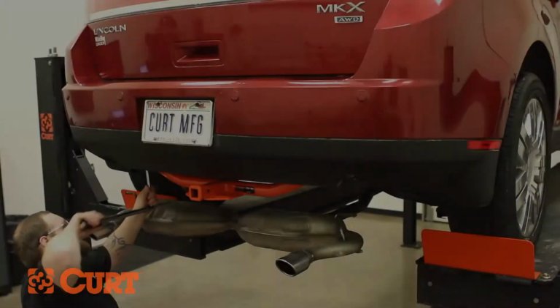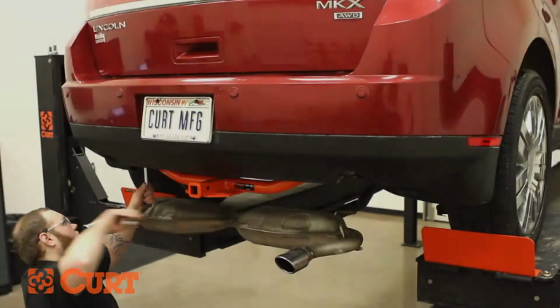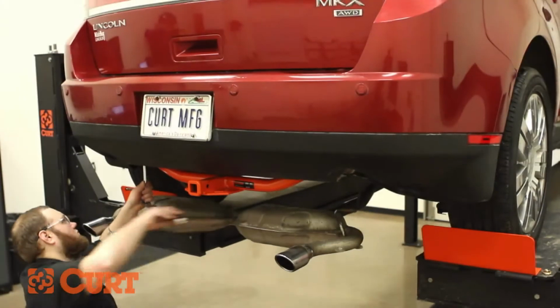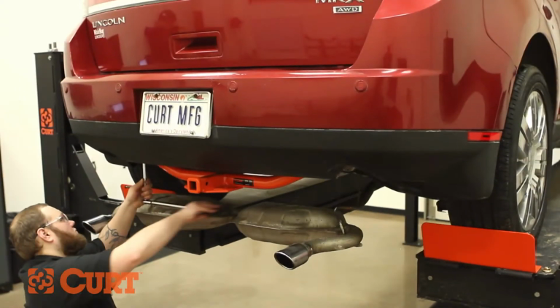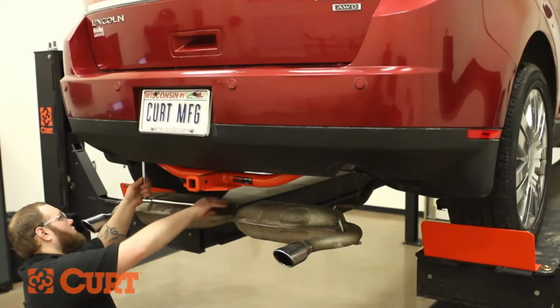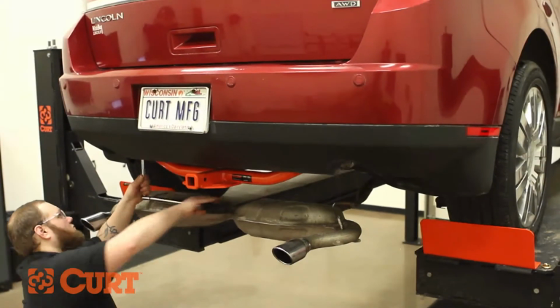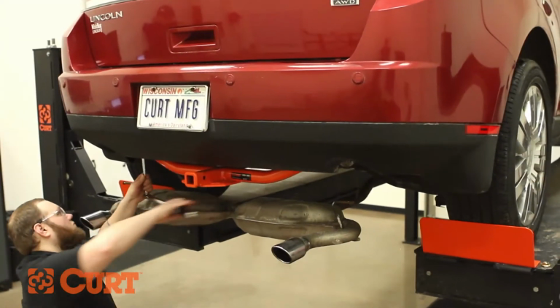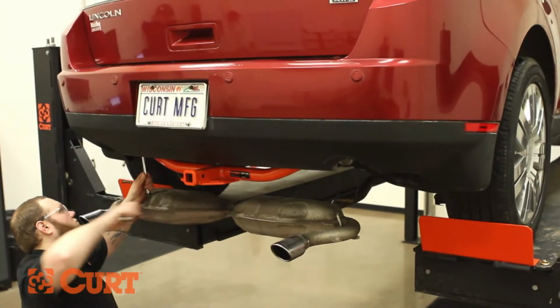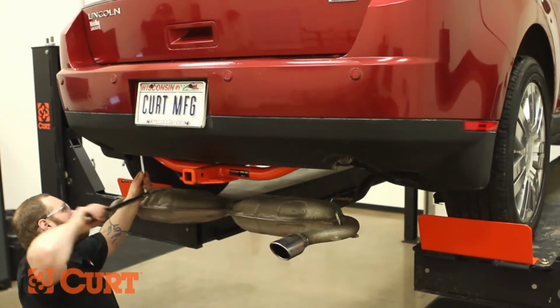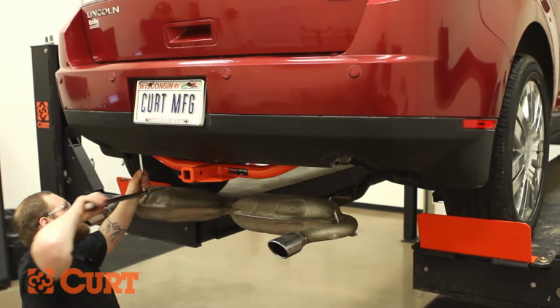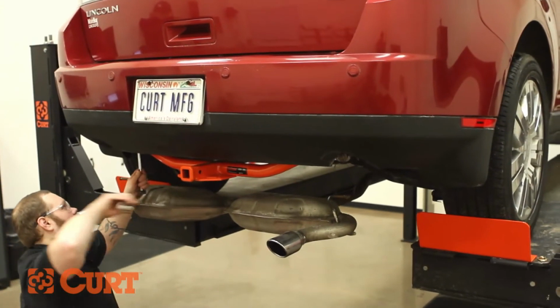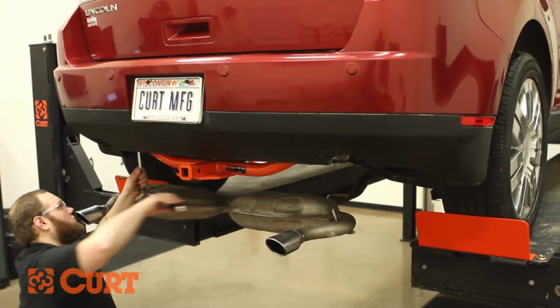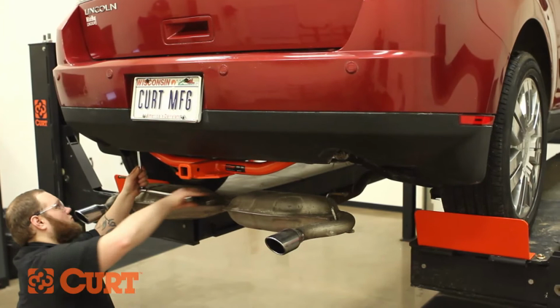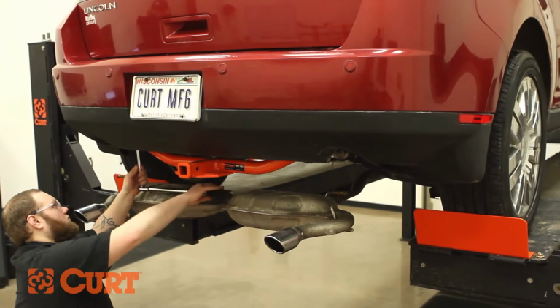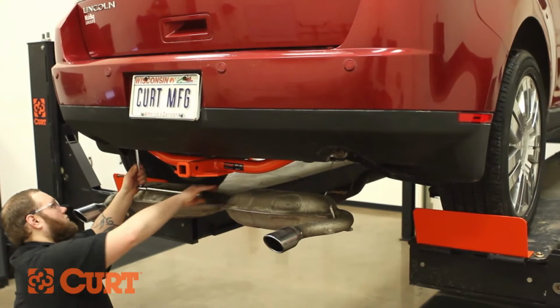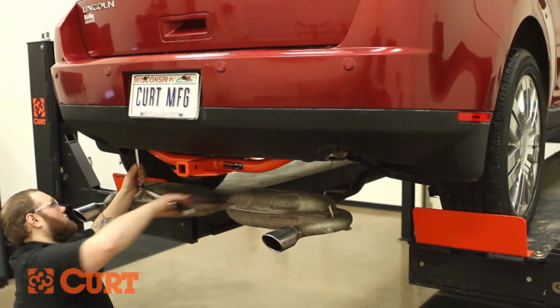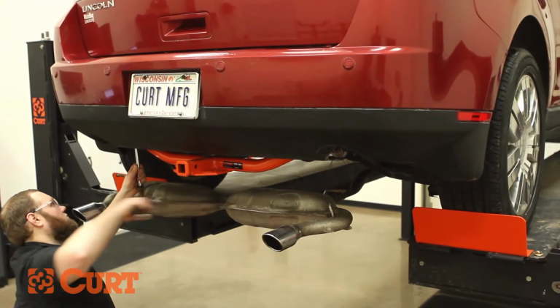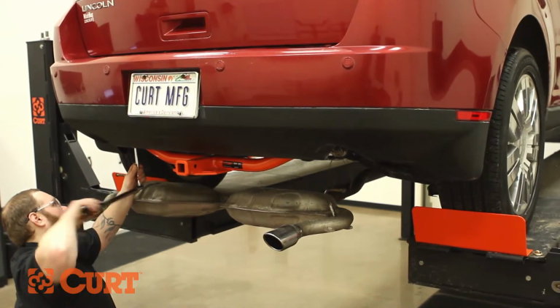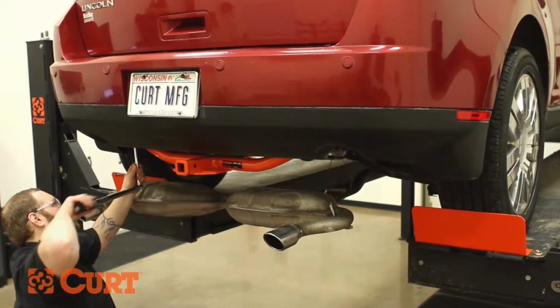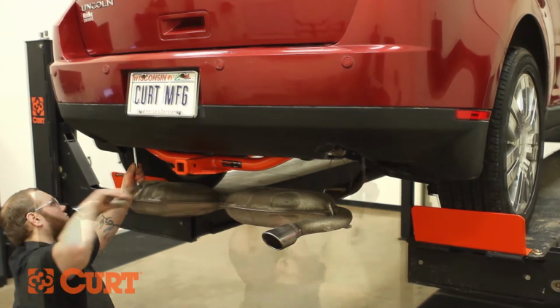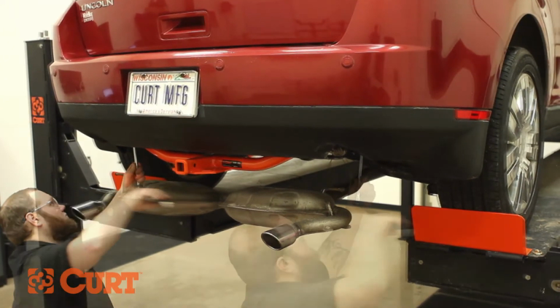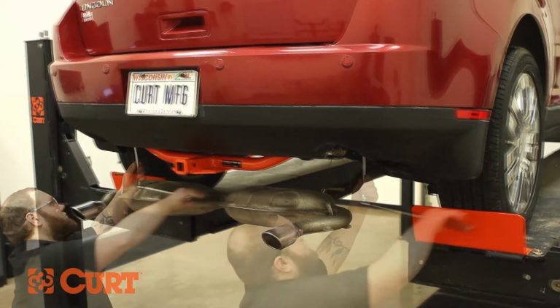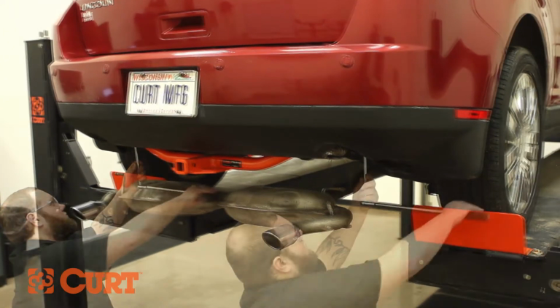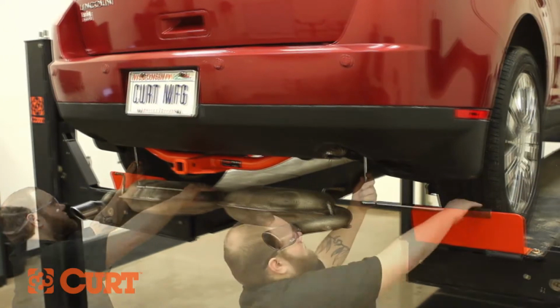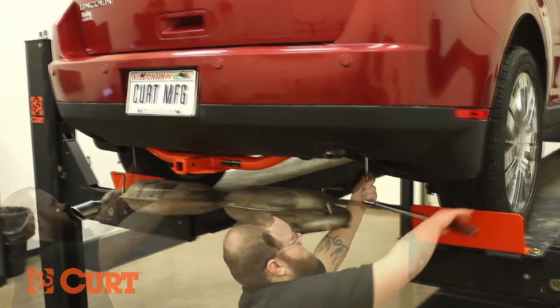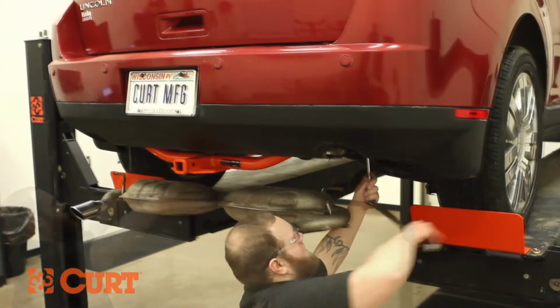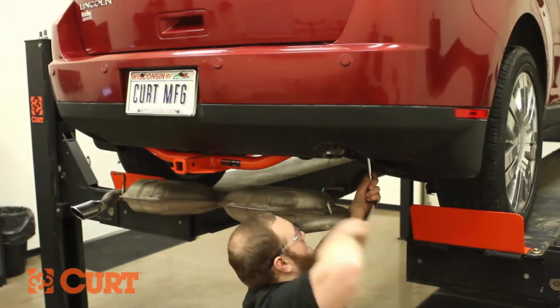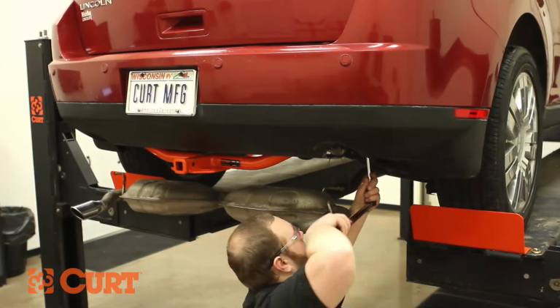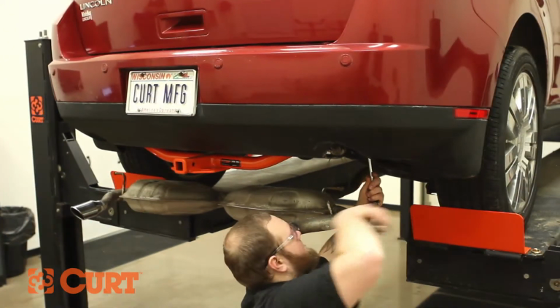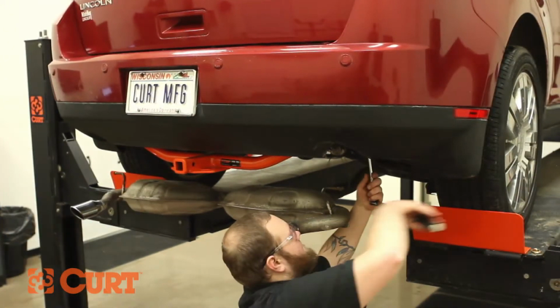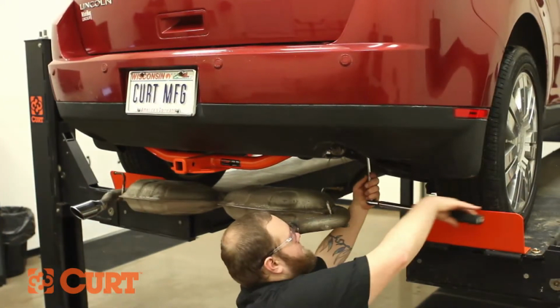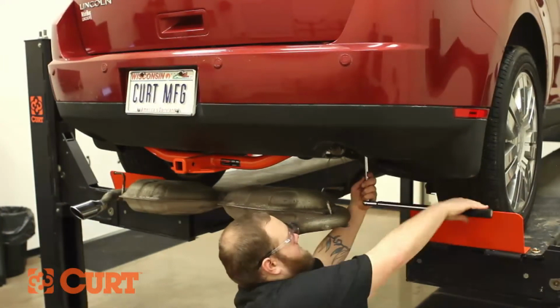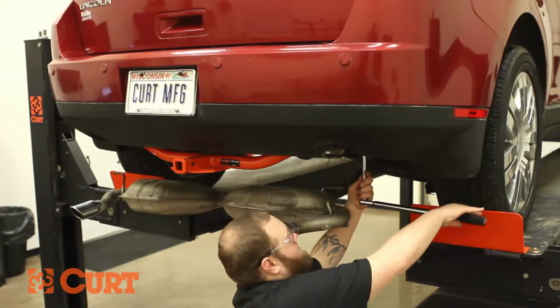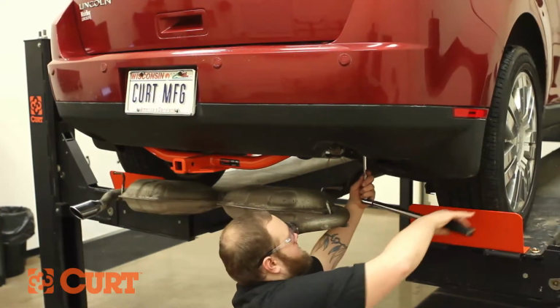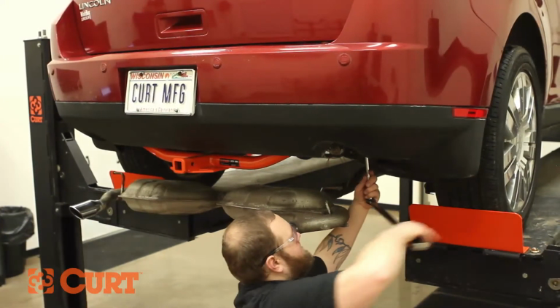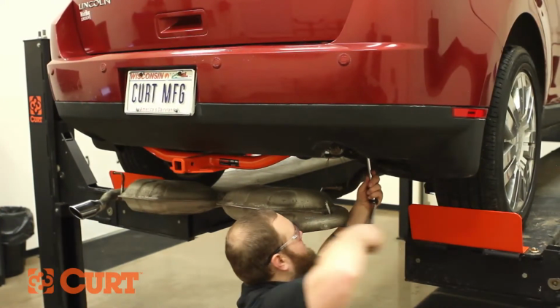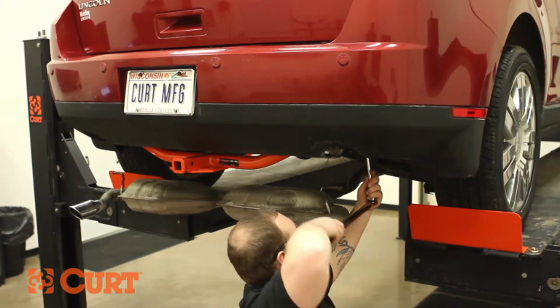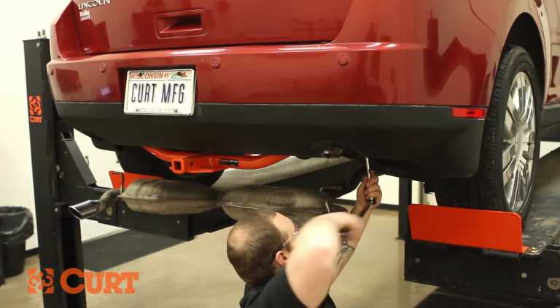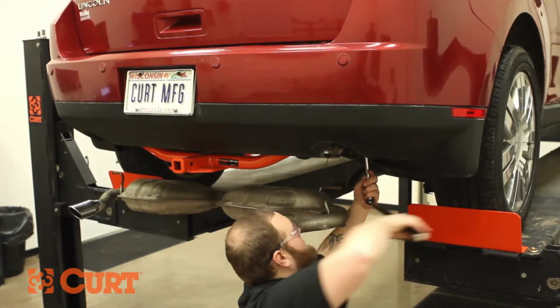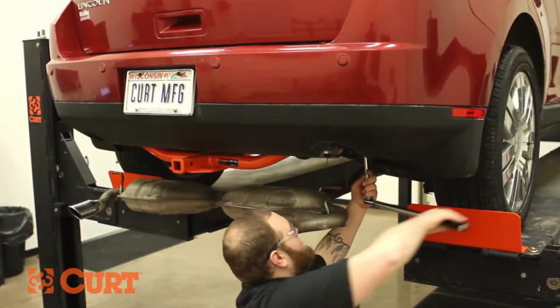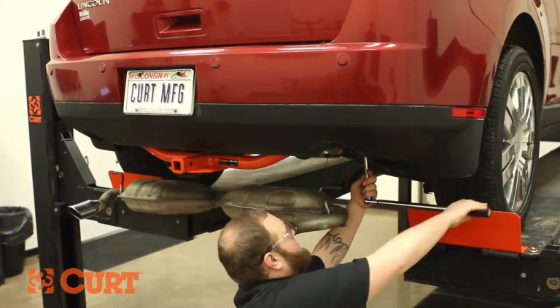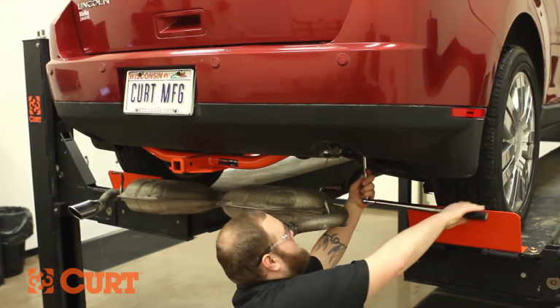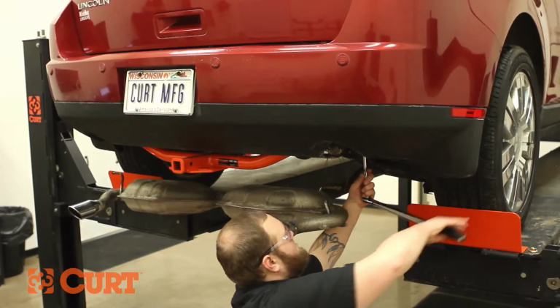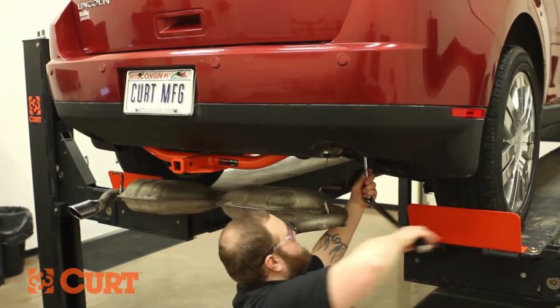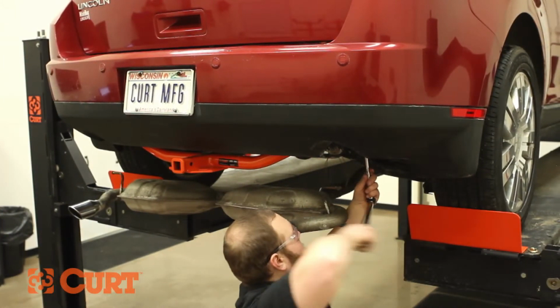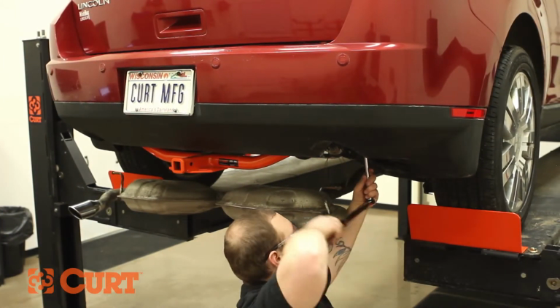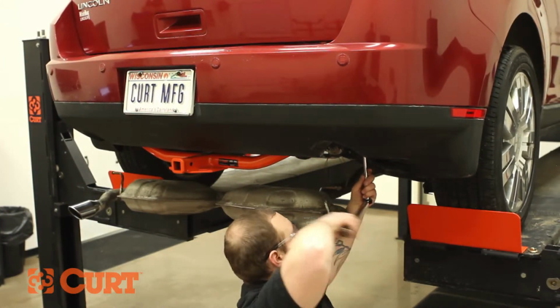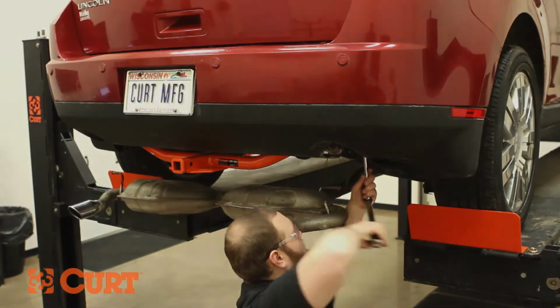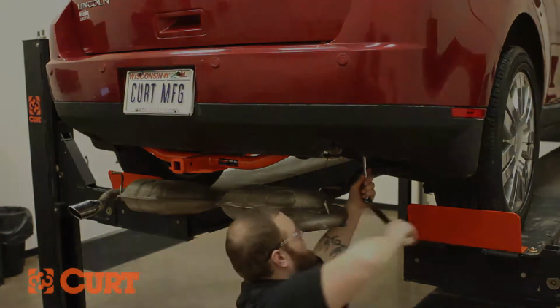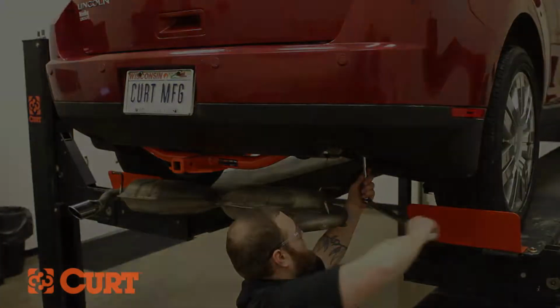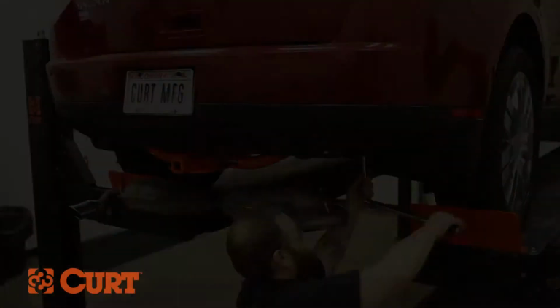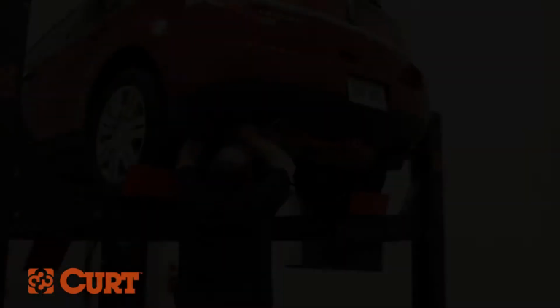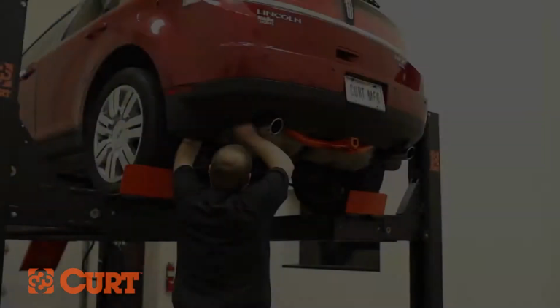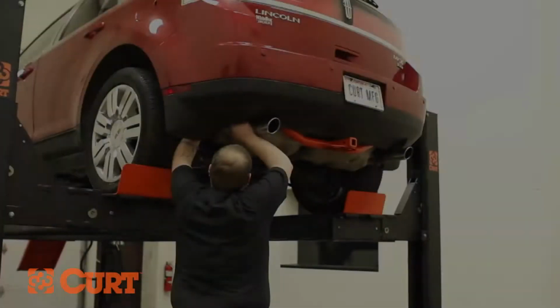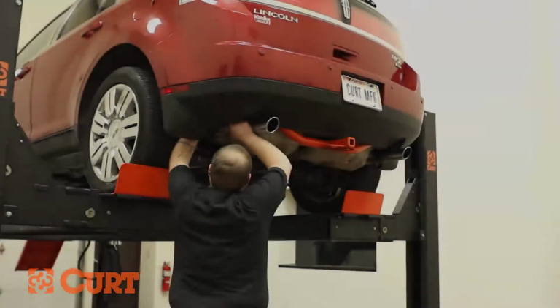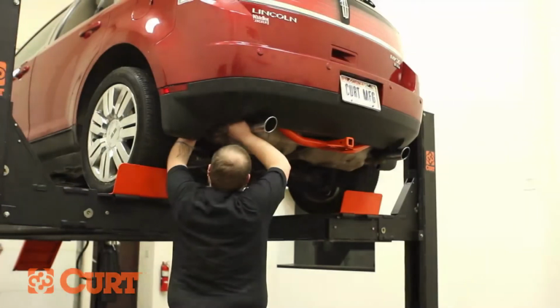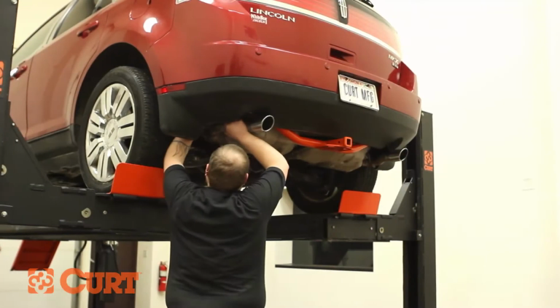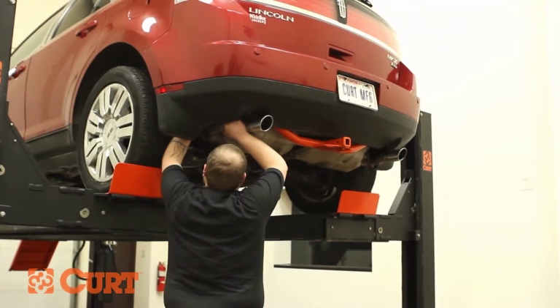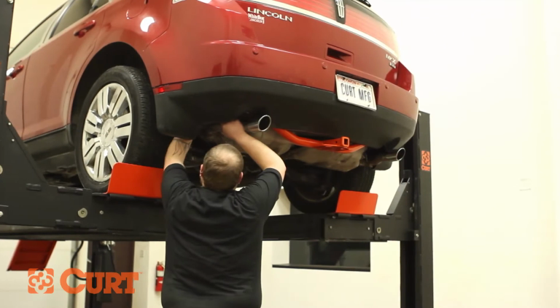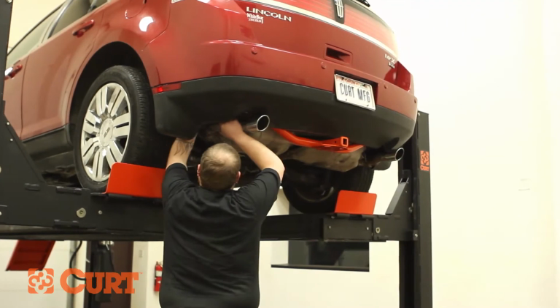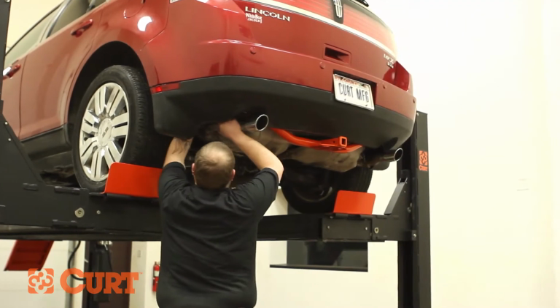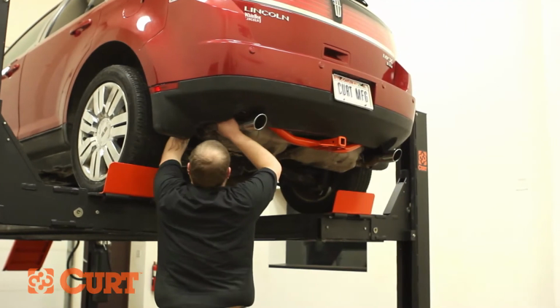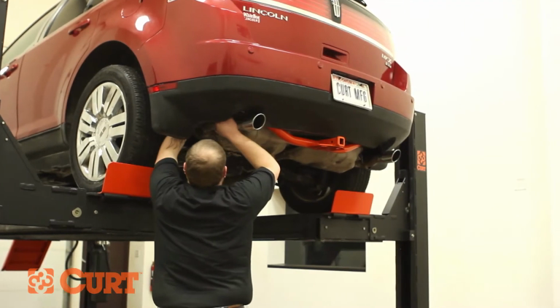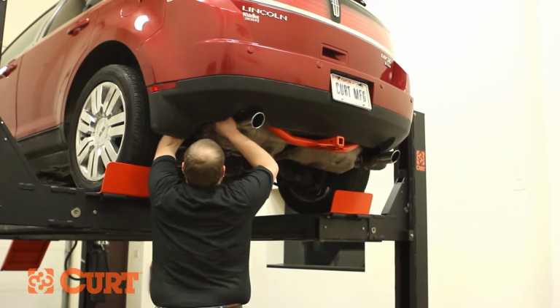Torque all hardware to the exact value specified in the supplied instruction sheet. Reinstall the exhaust system and remove the exhaust support.